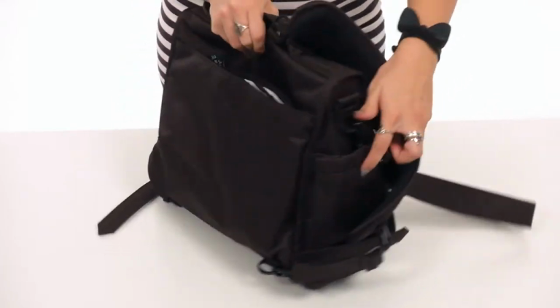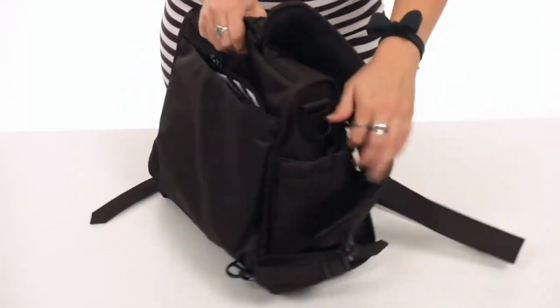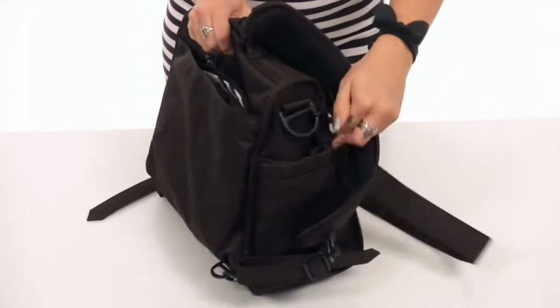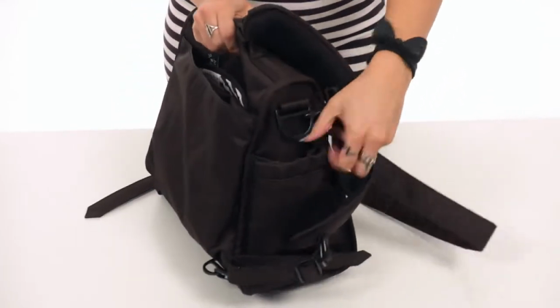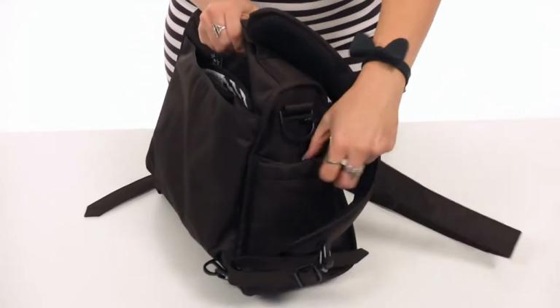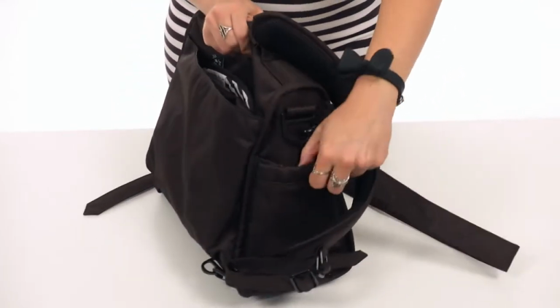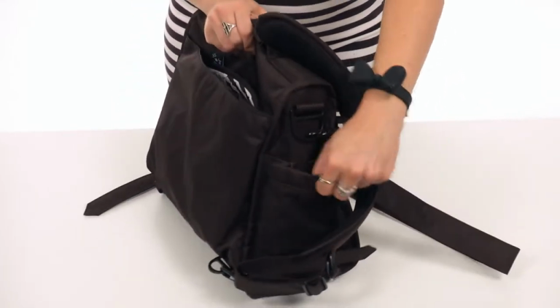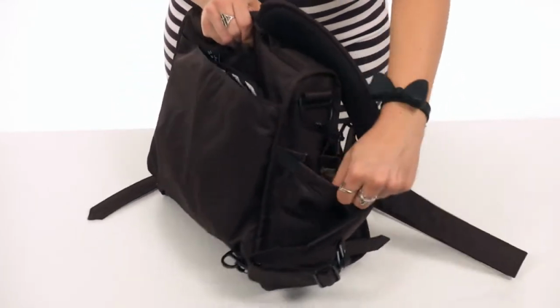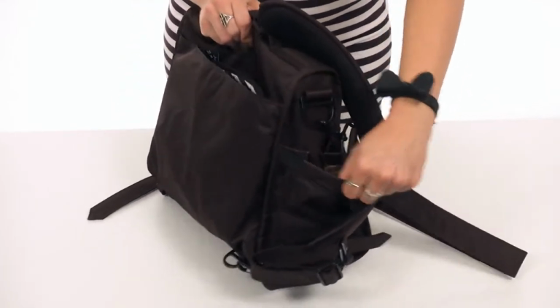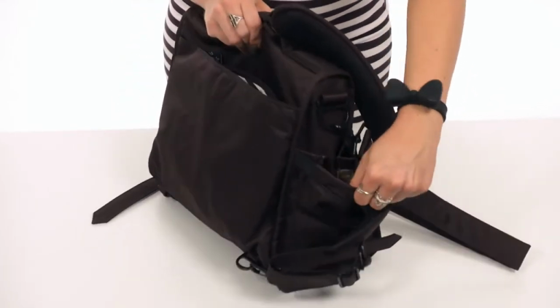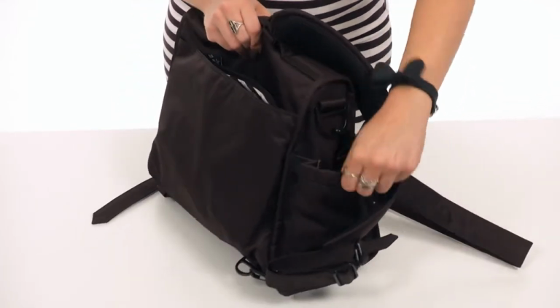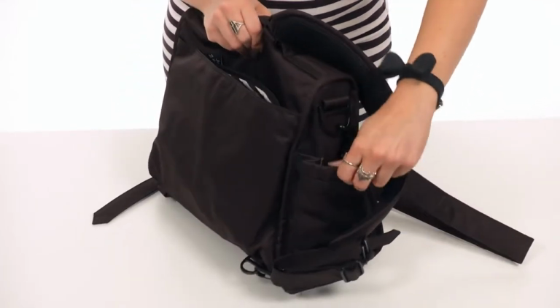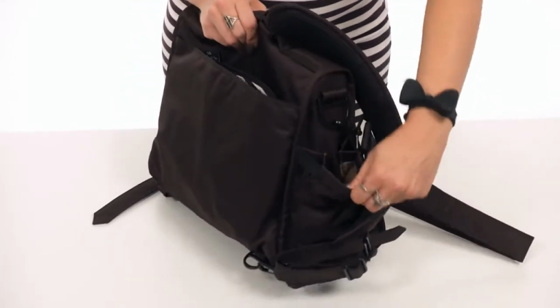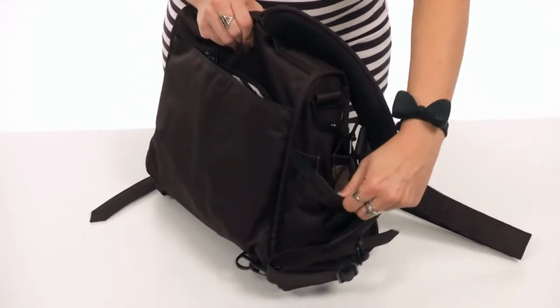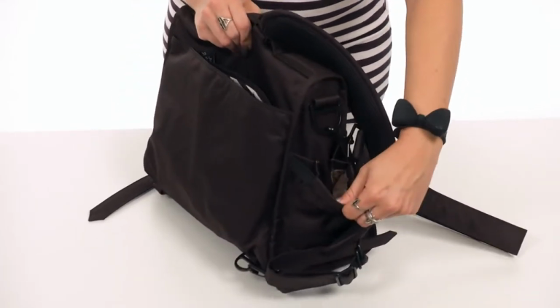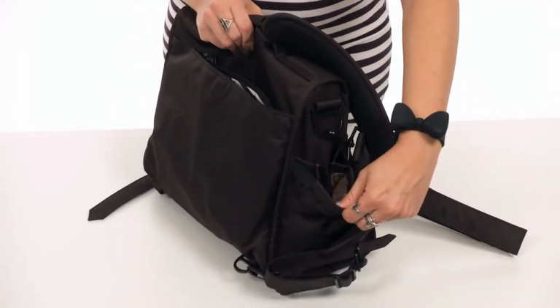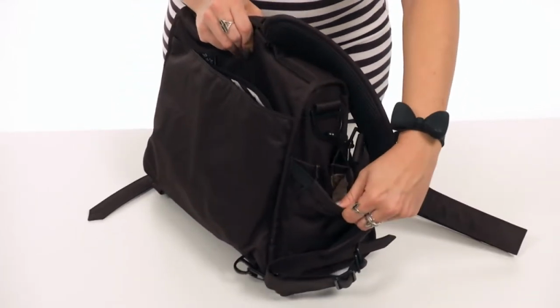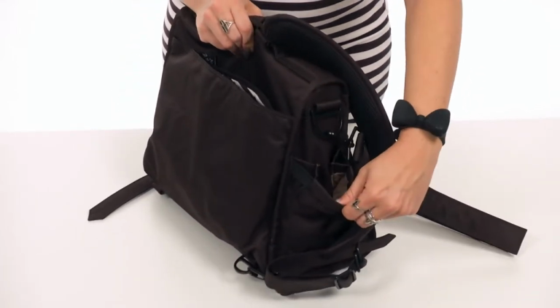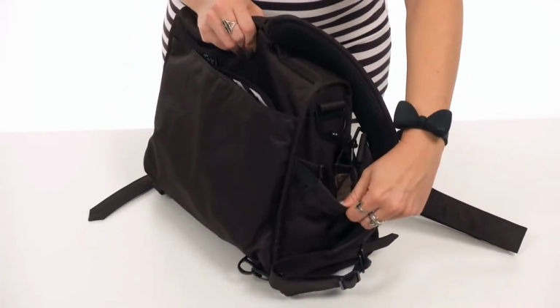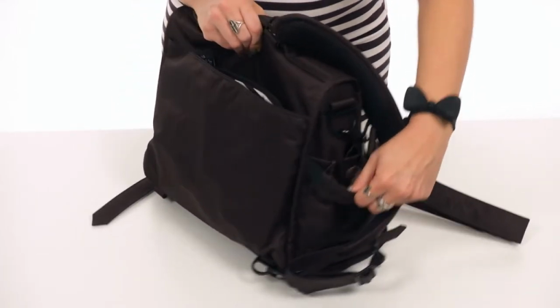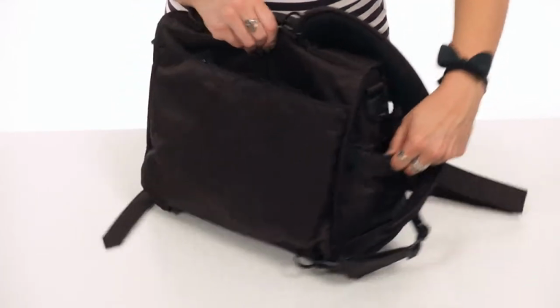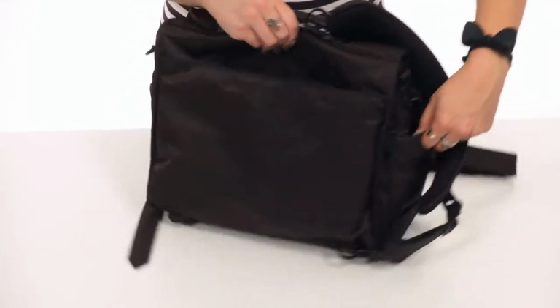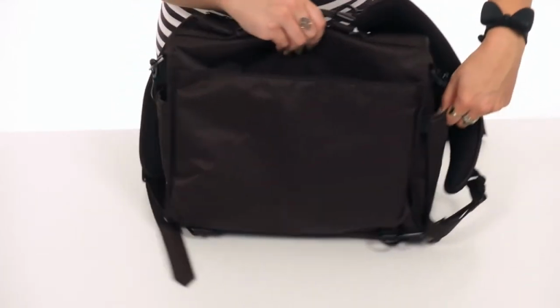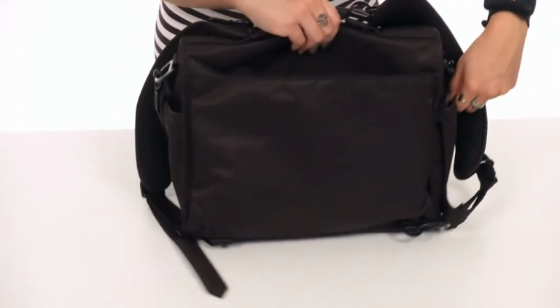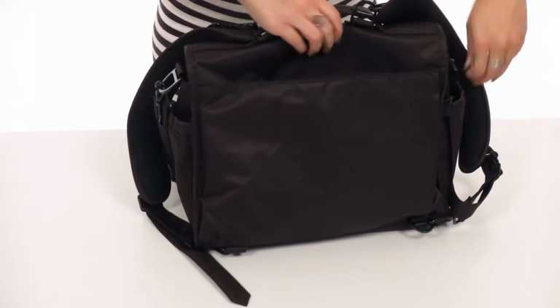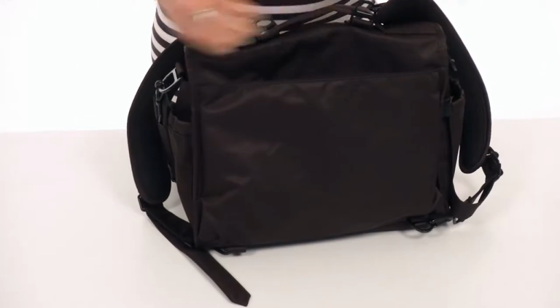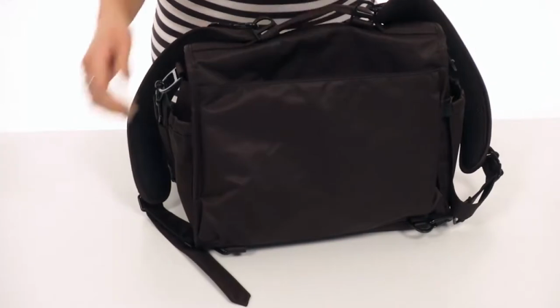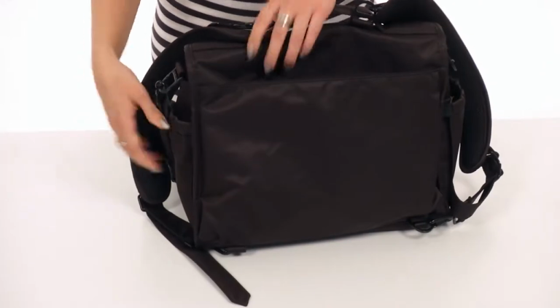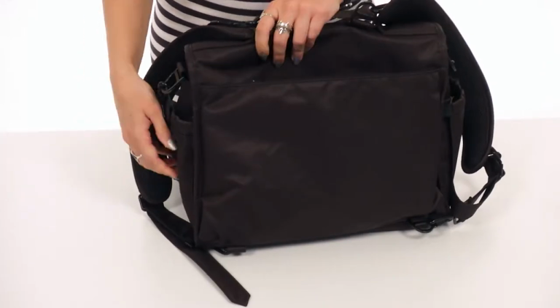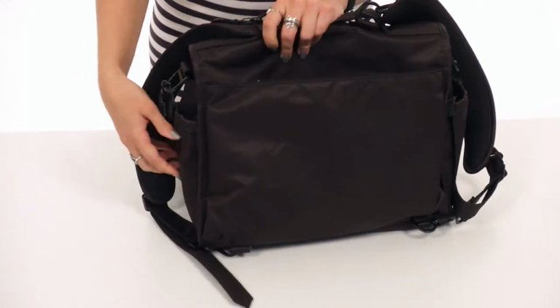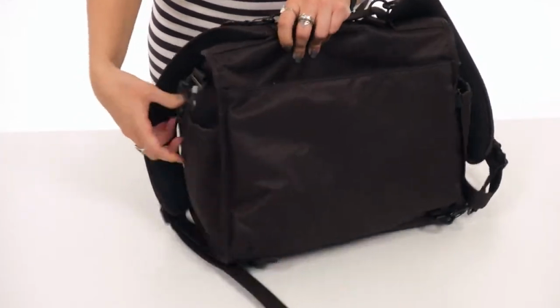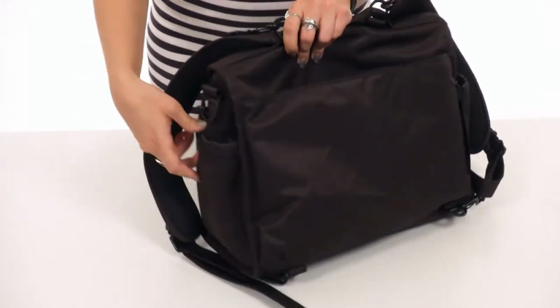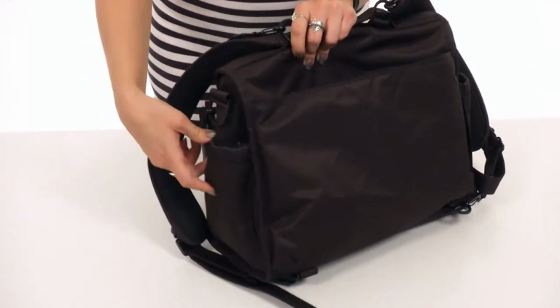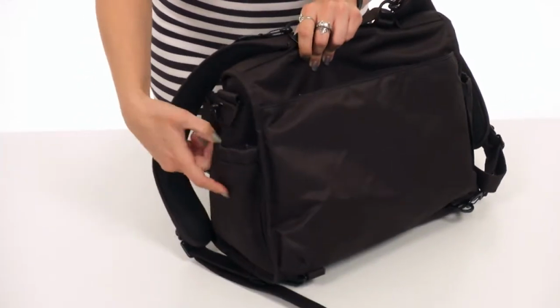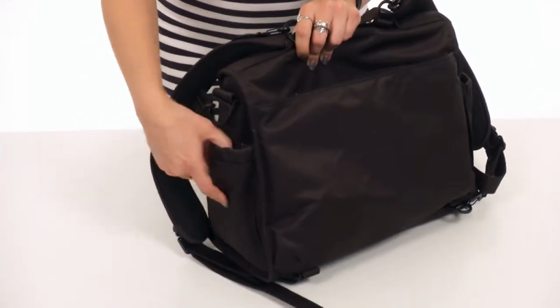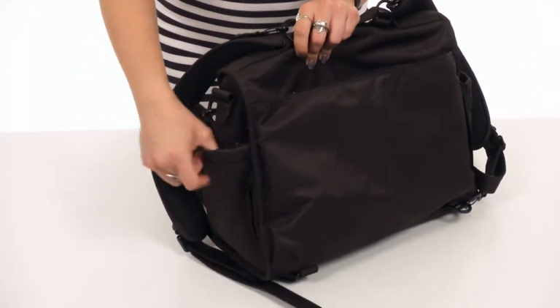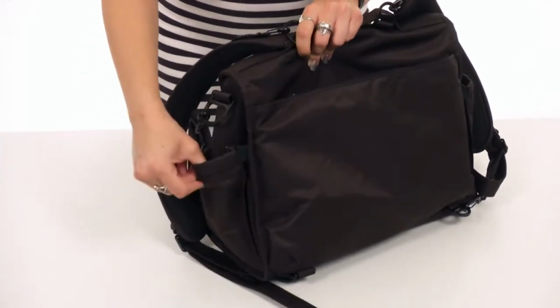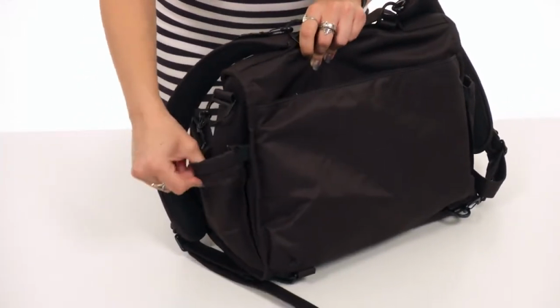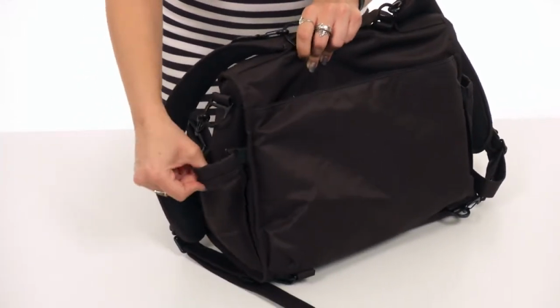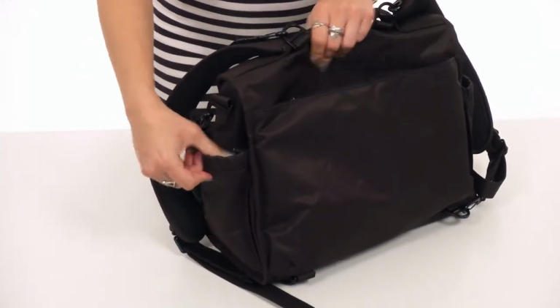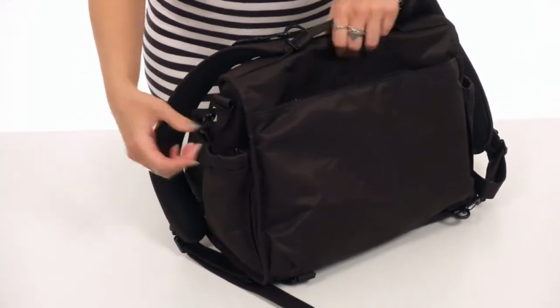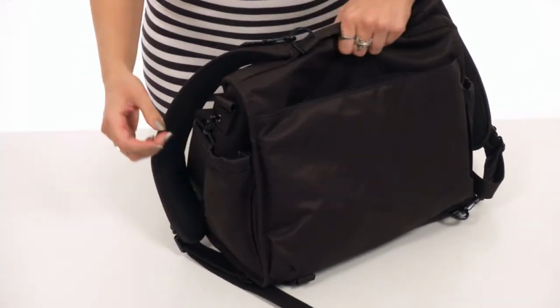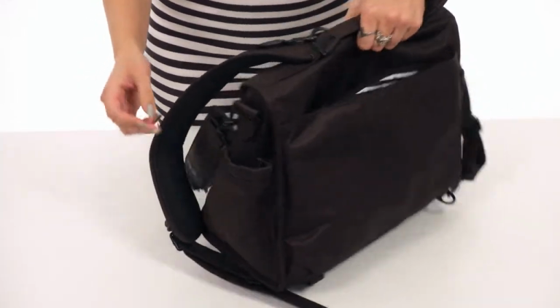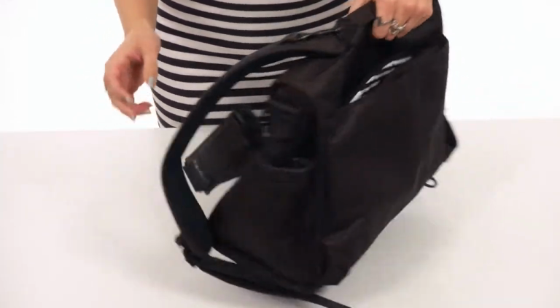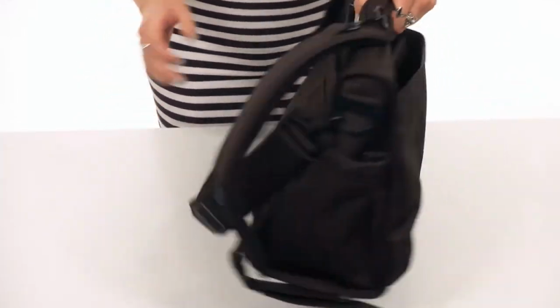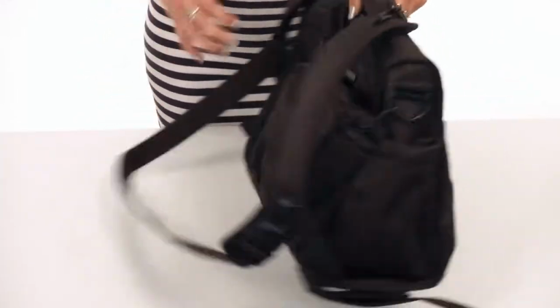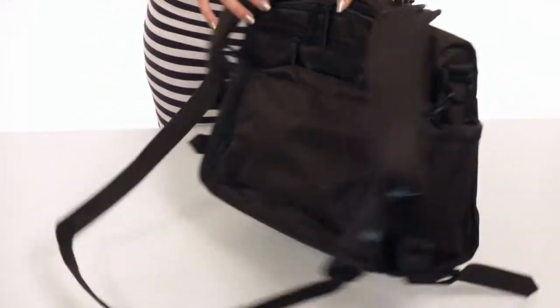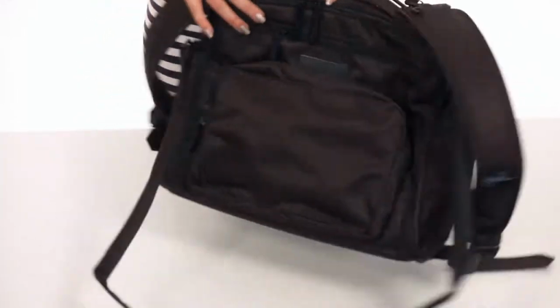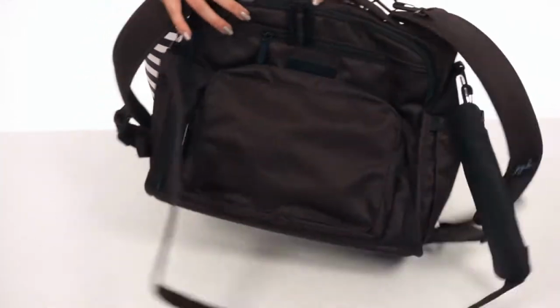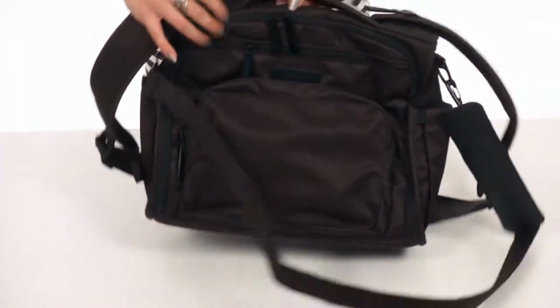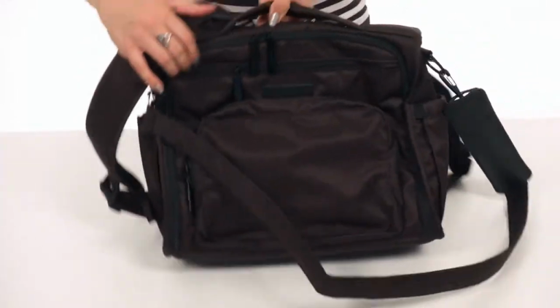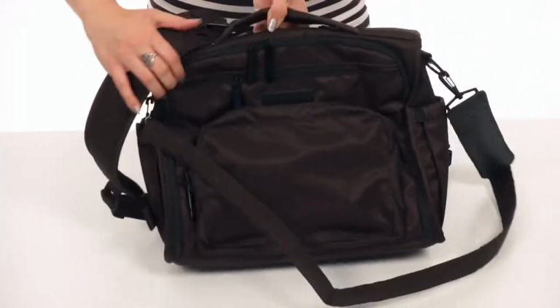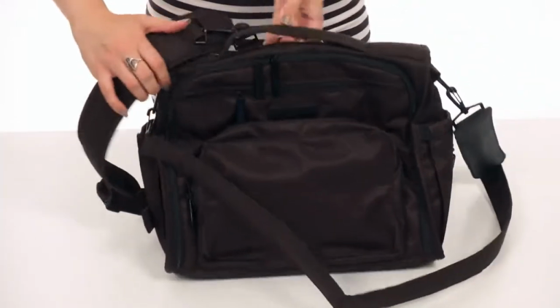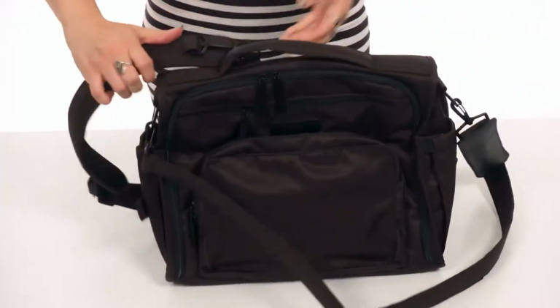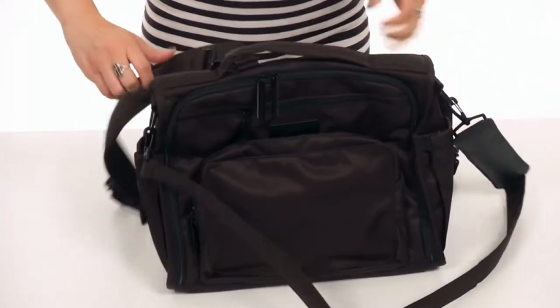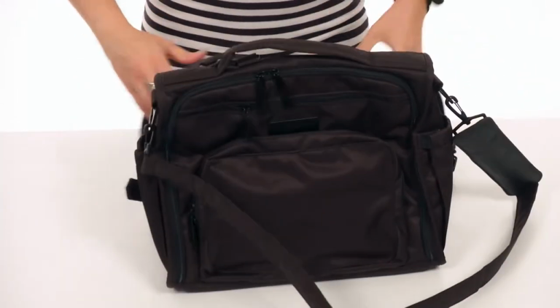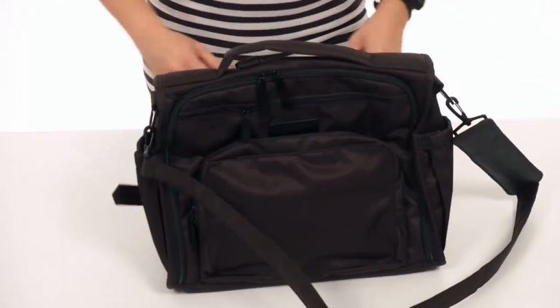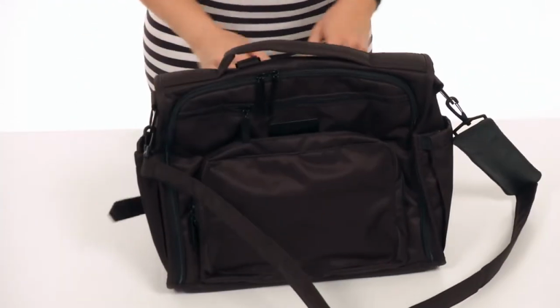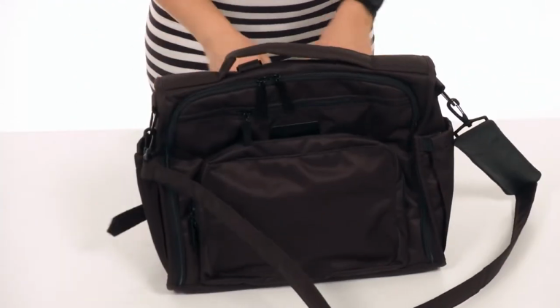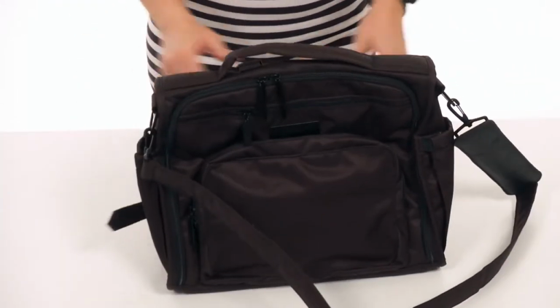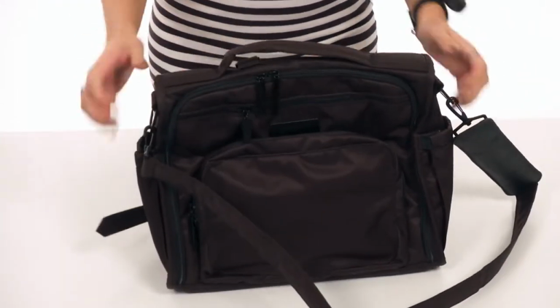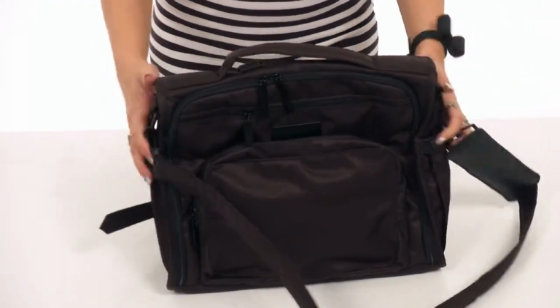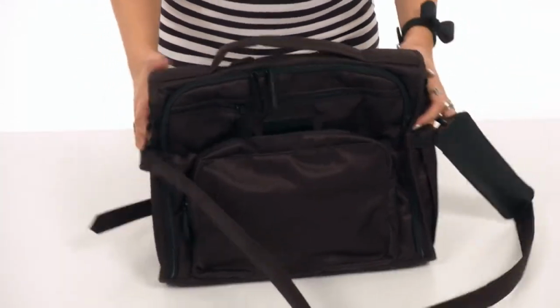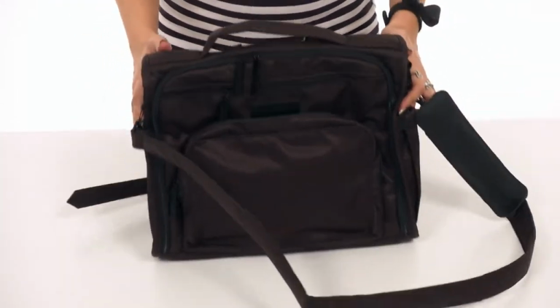The side pockets do have a little bit of stretch, so it keeps bottles nice and secure. And they're insulated to keep the temperature at the rate that you want it.